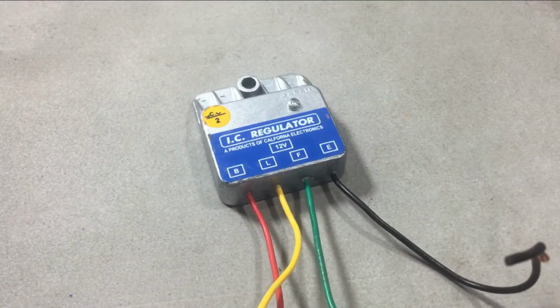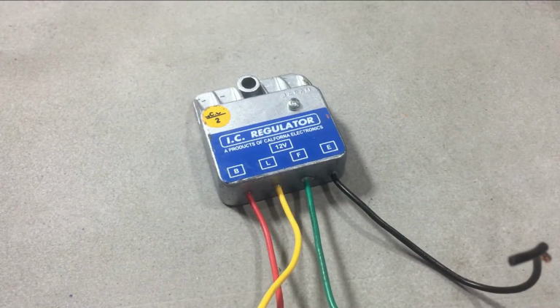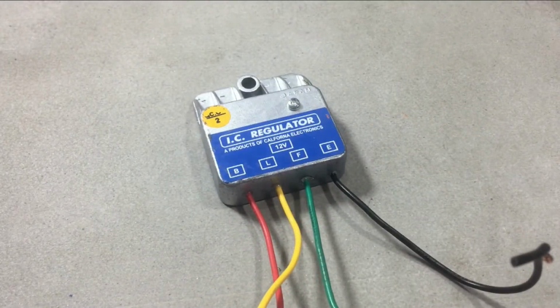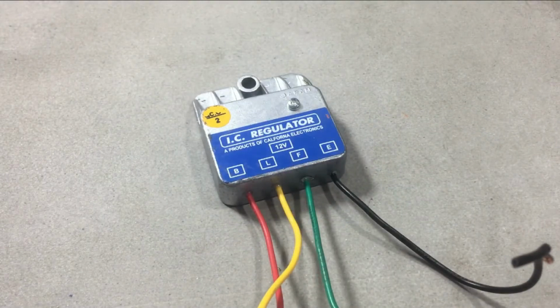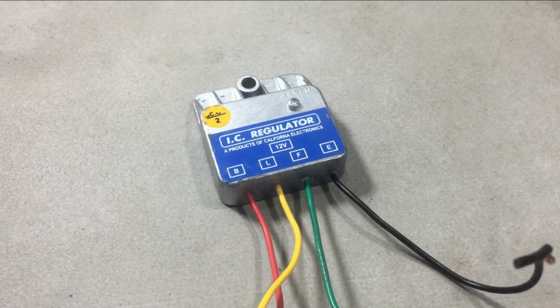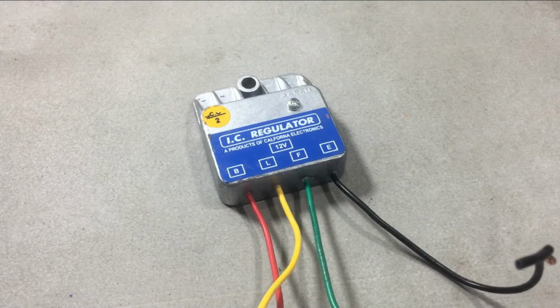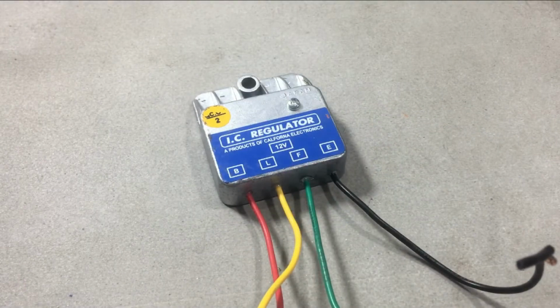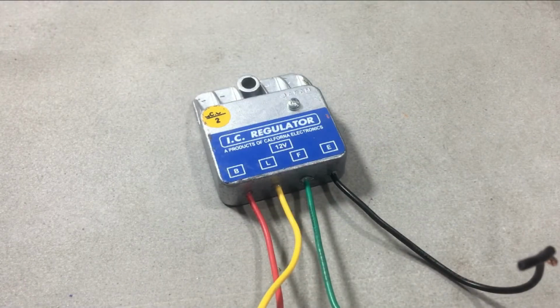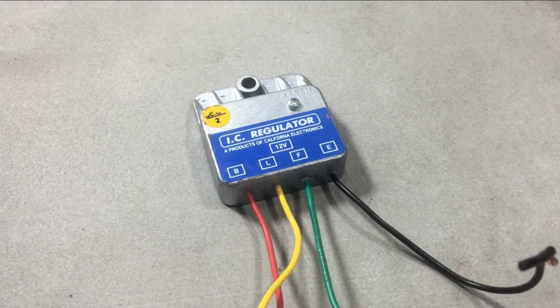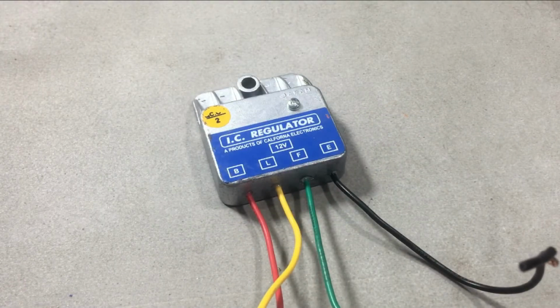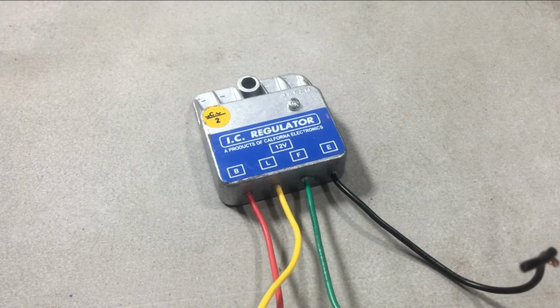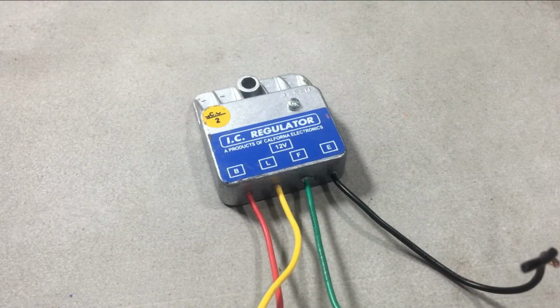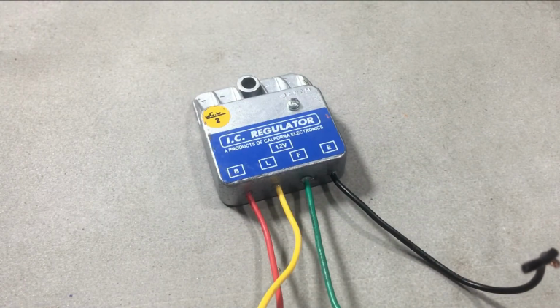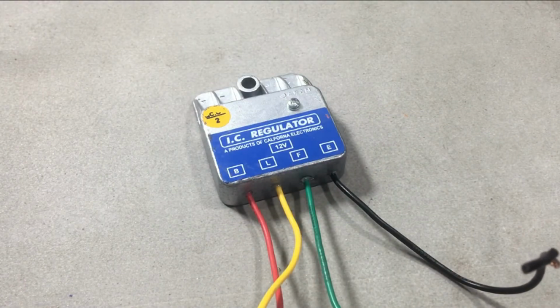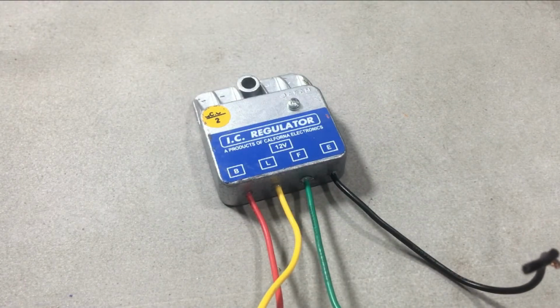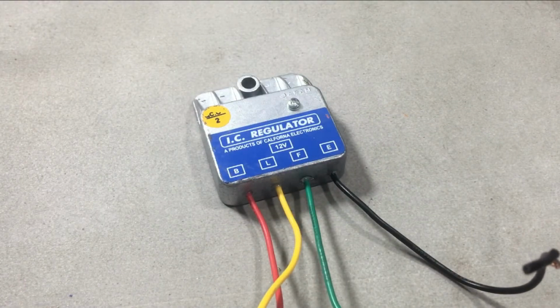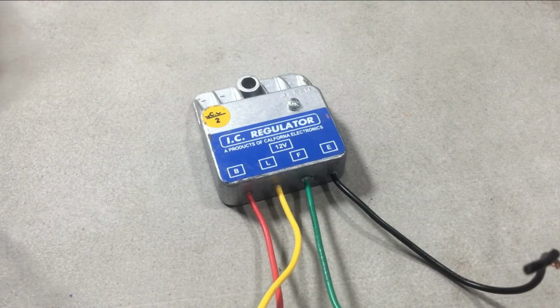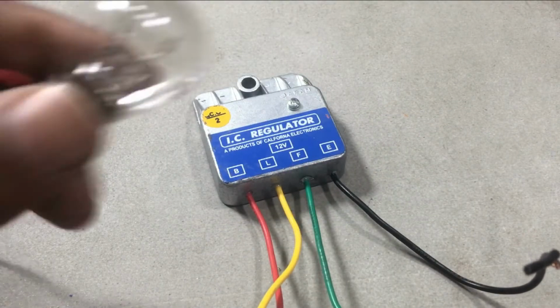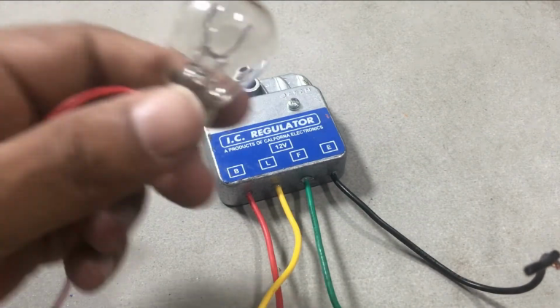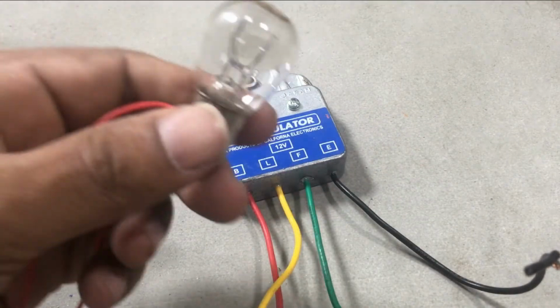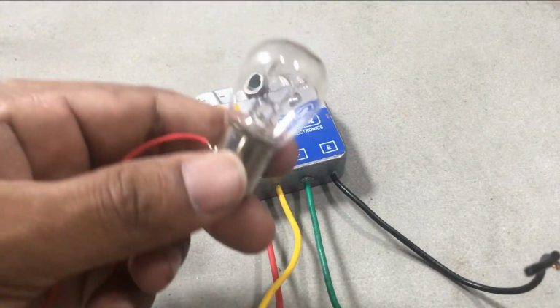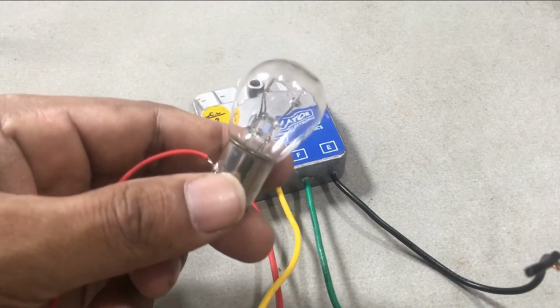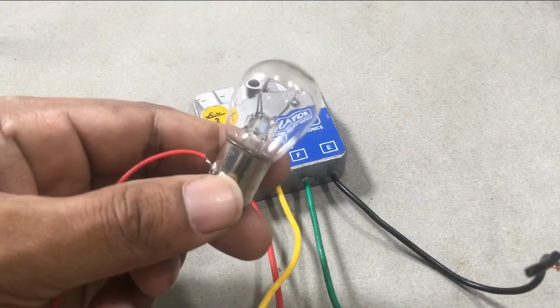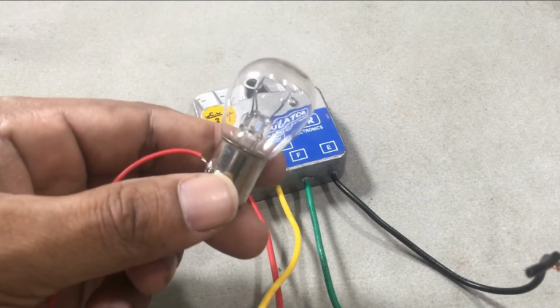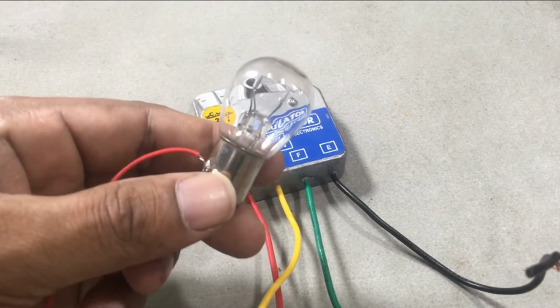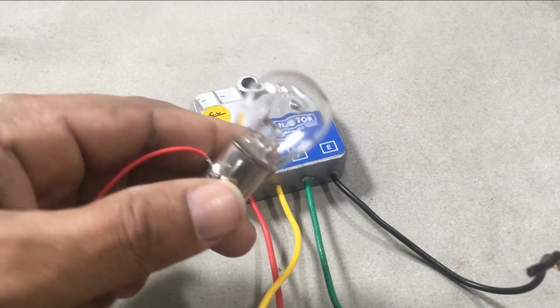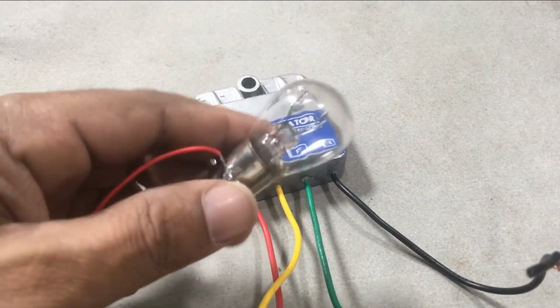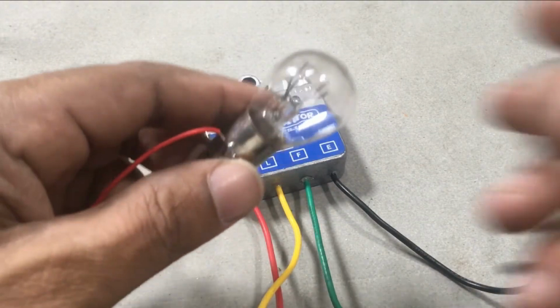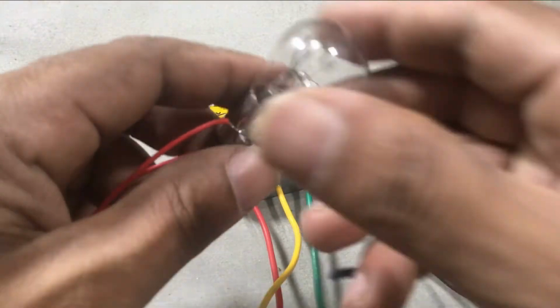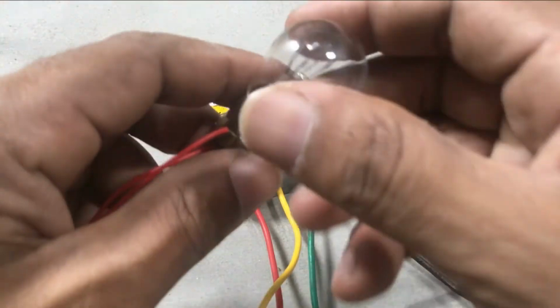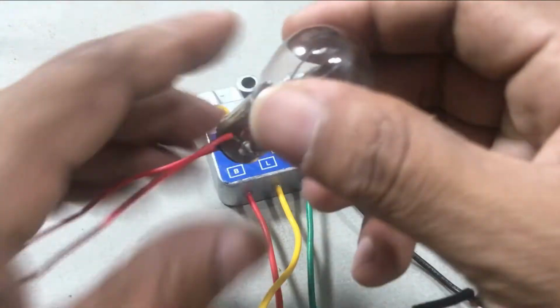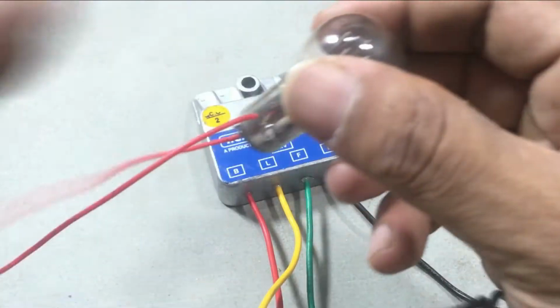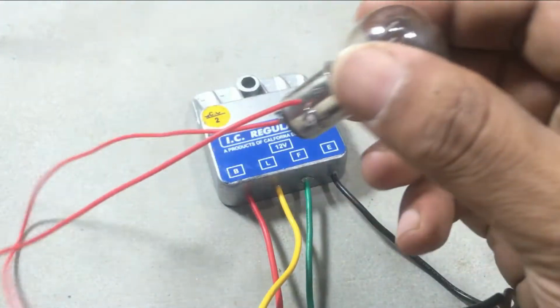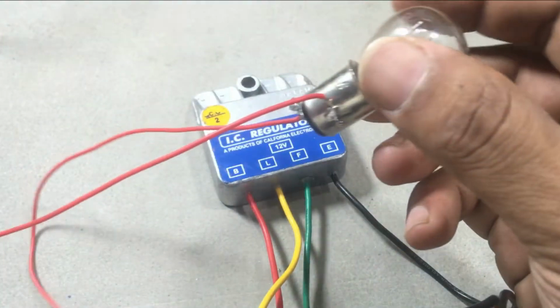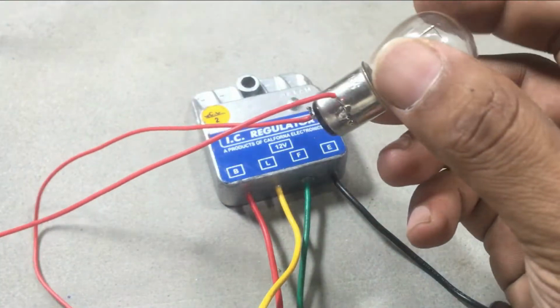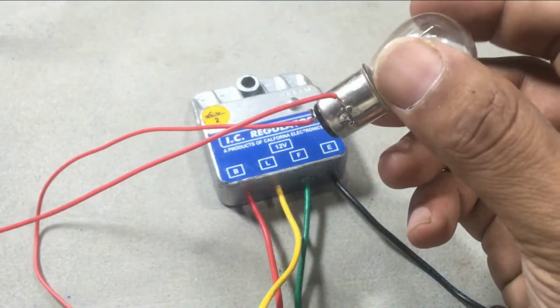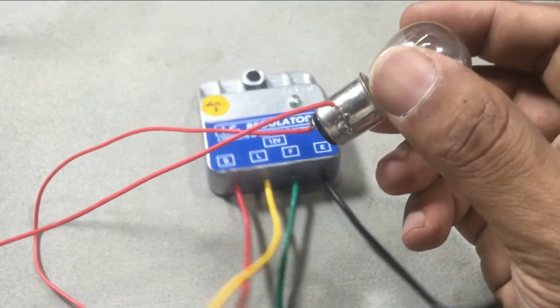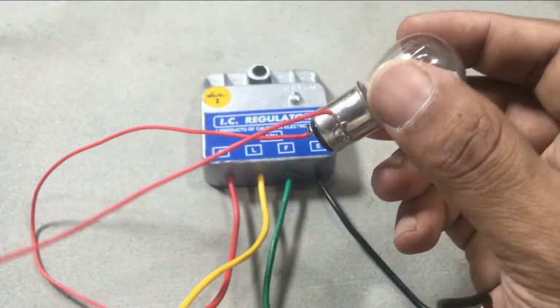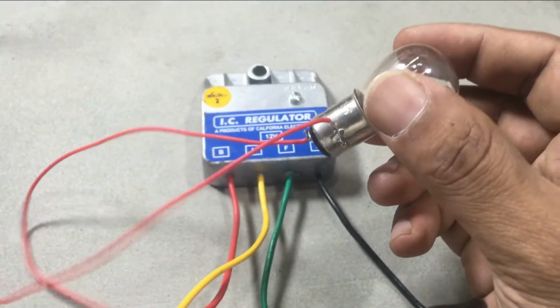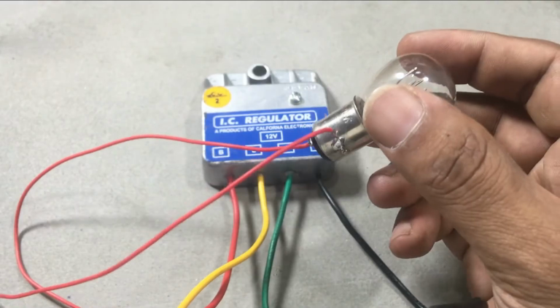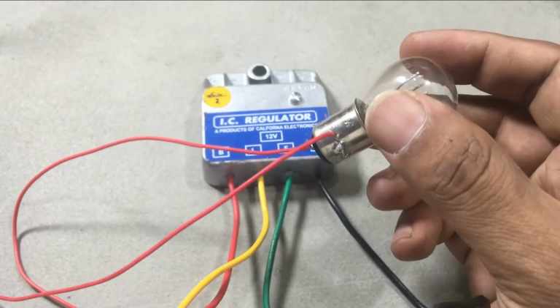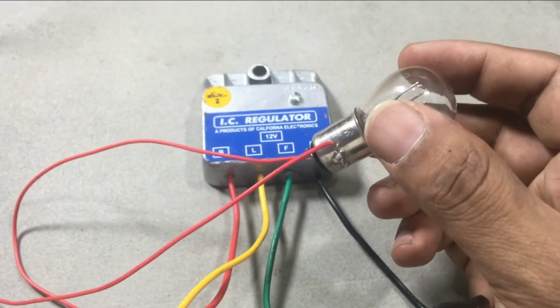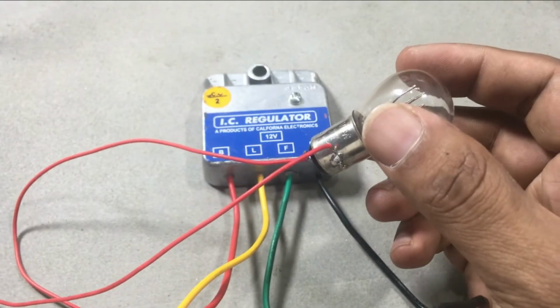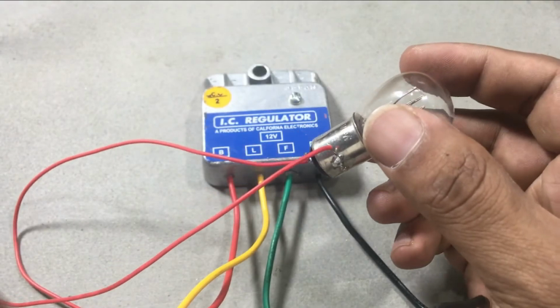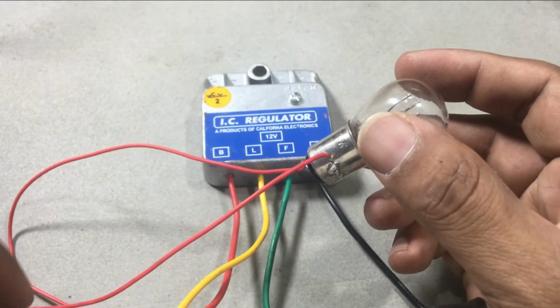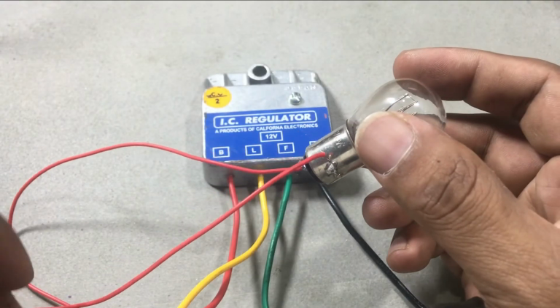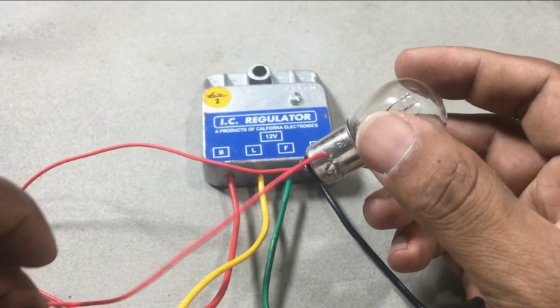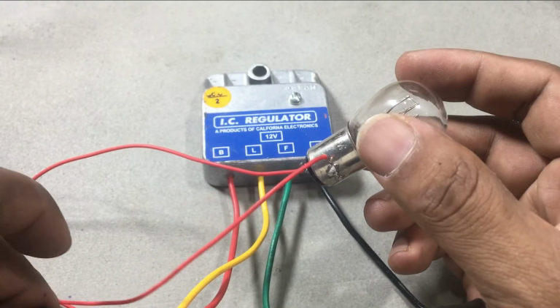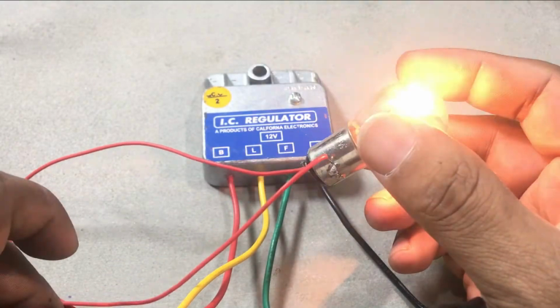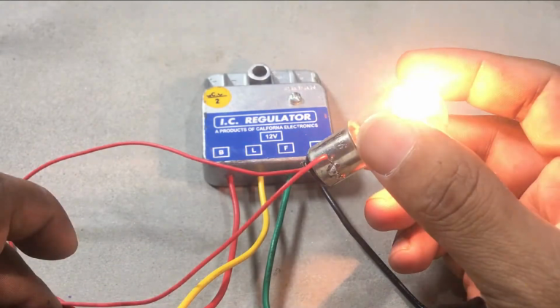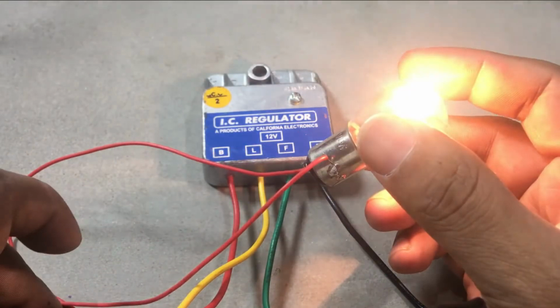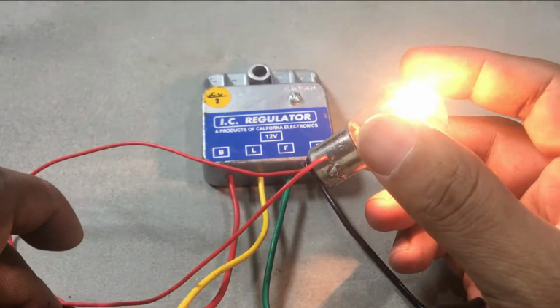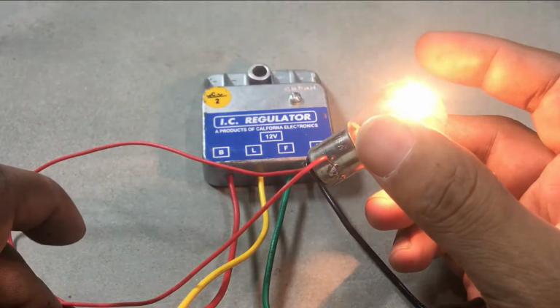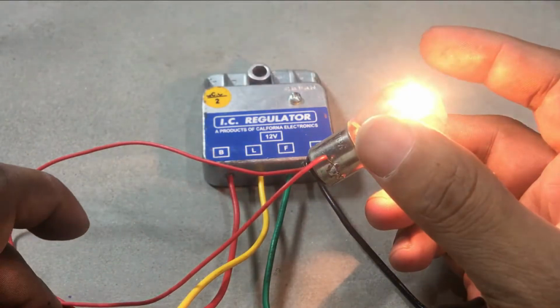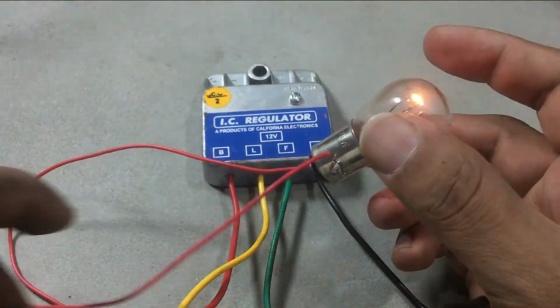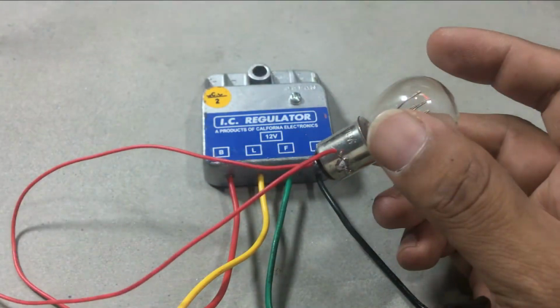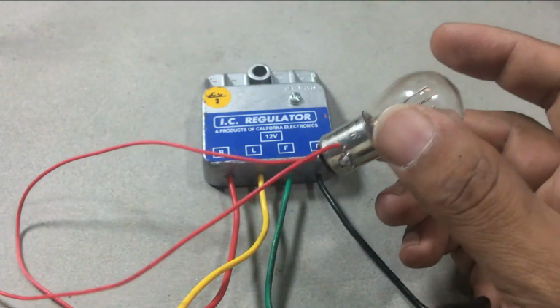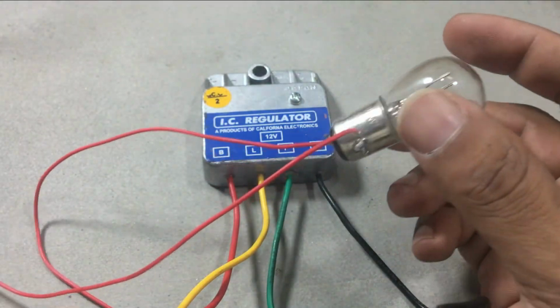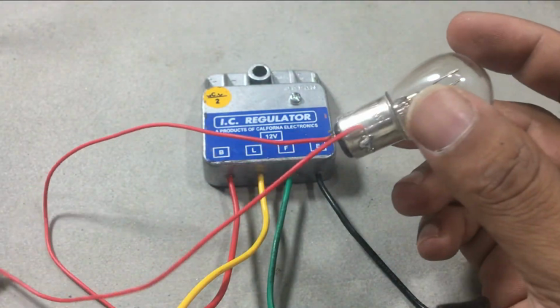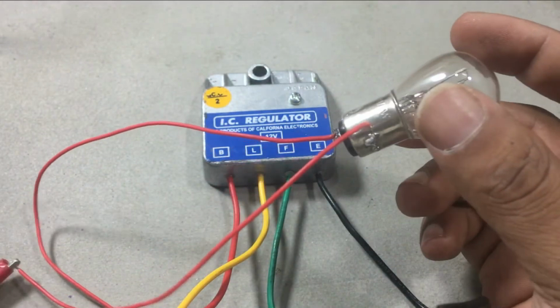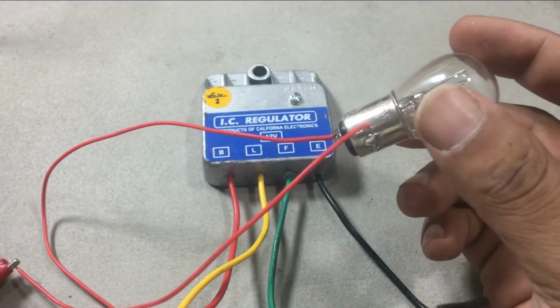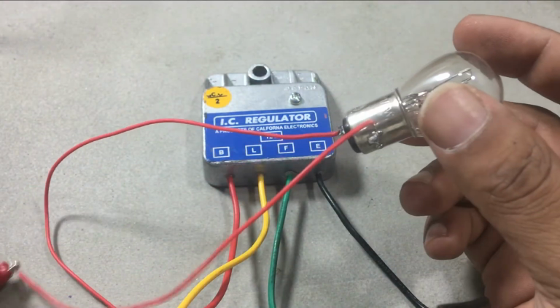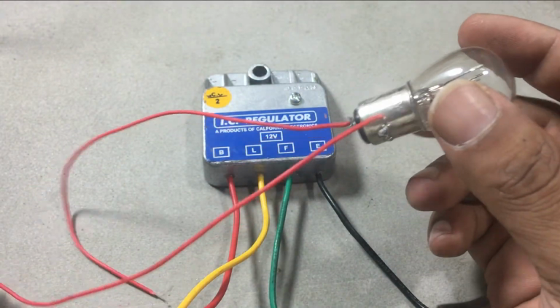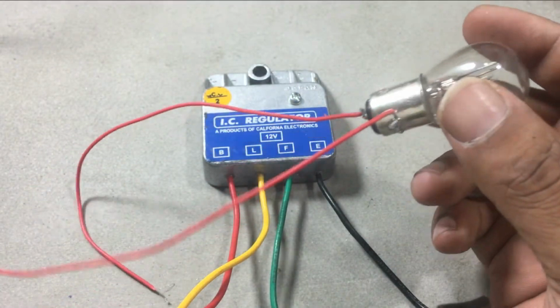In order to check this, you need a 12V bulb, a variable power supply, and a voltmeter. We use this bulb as the field coil.